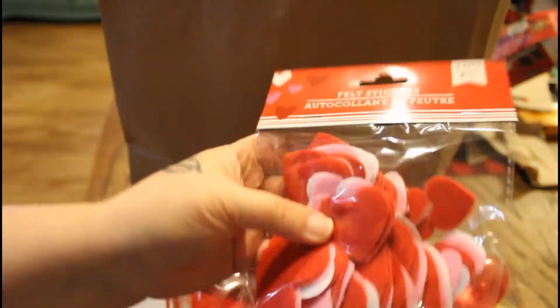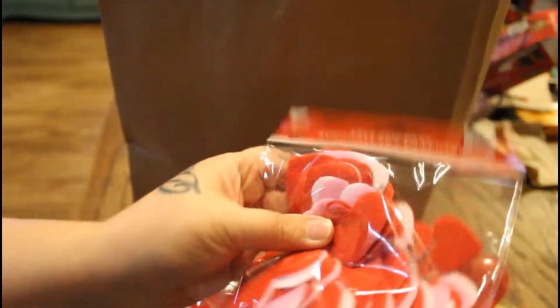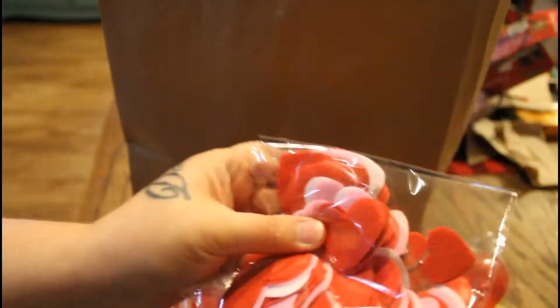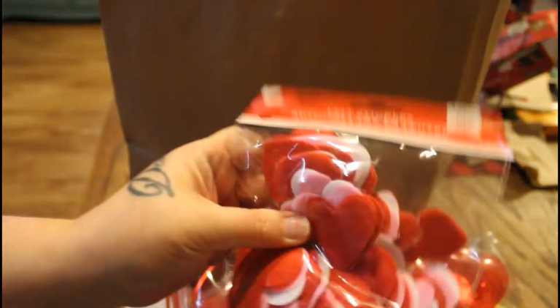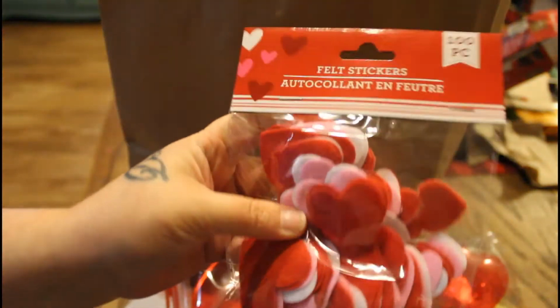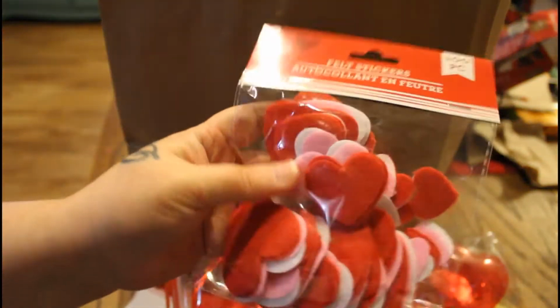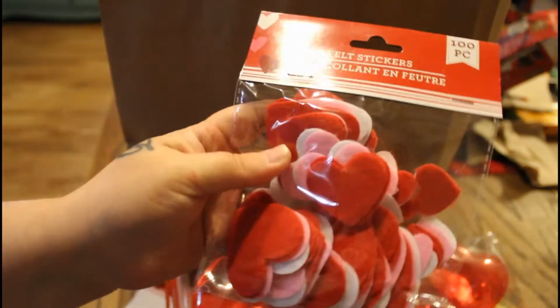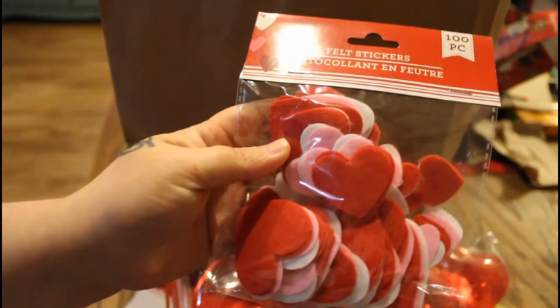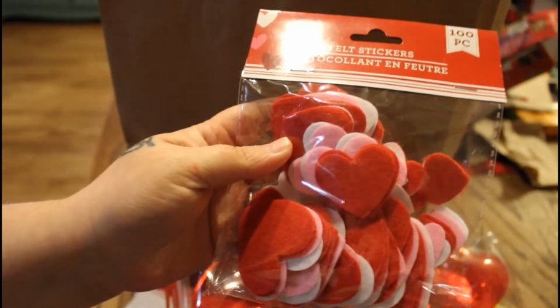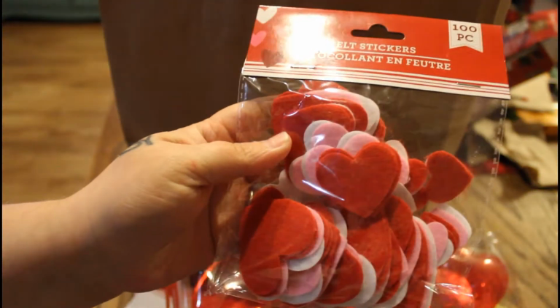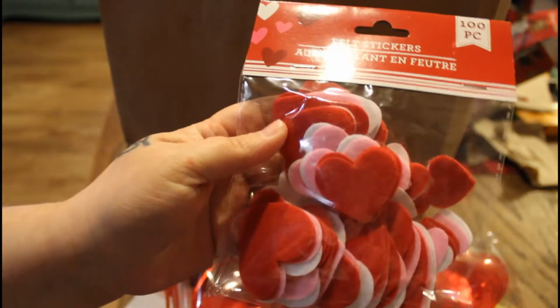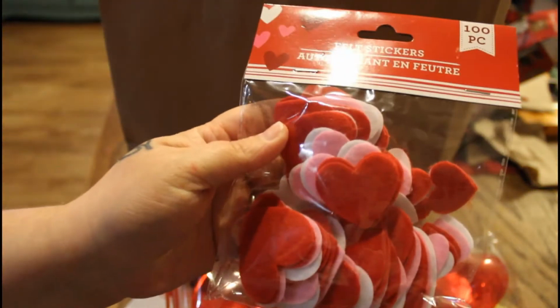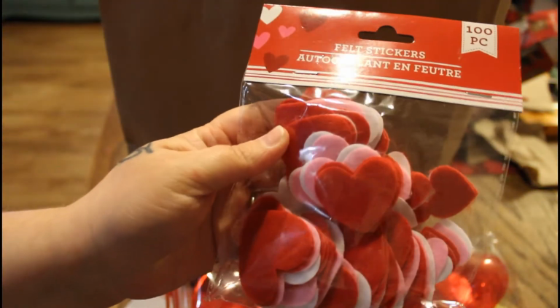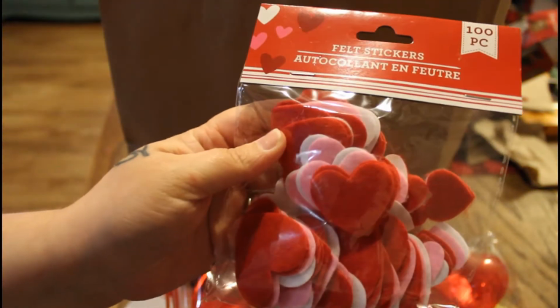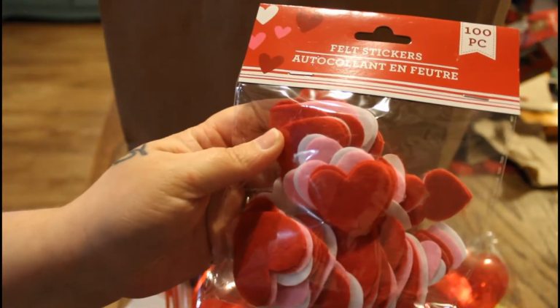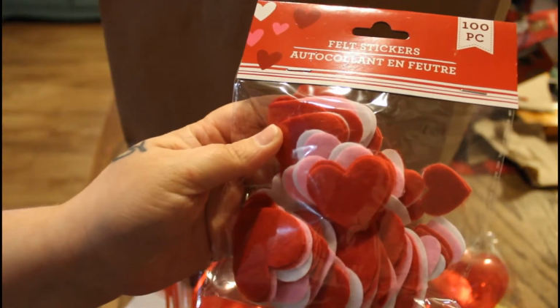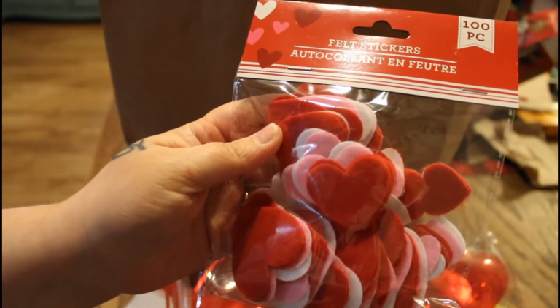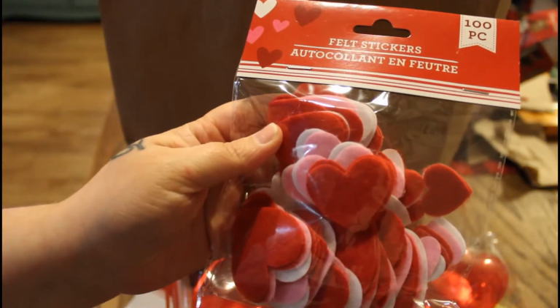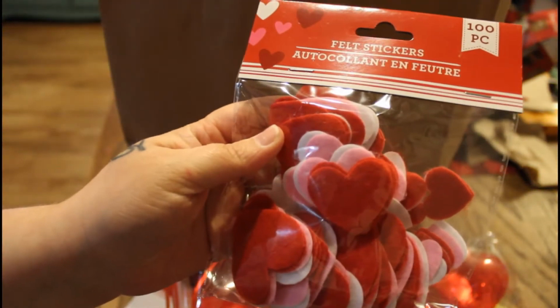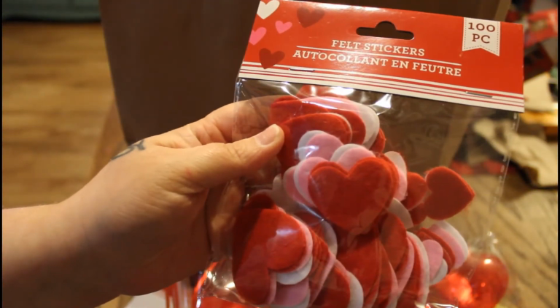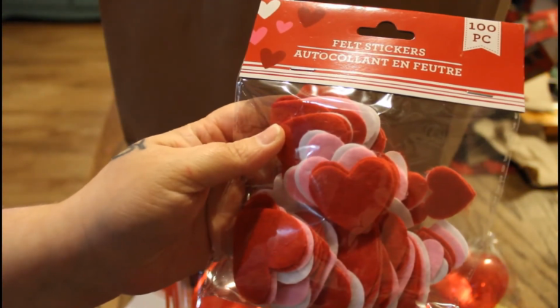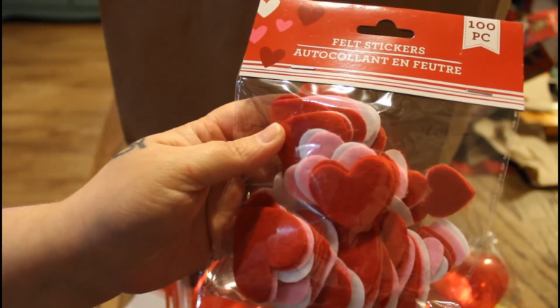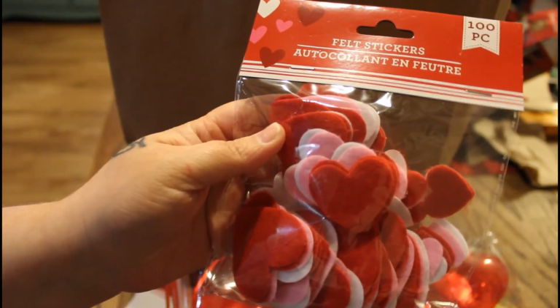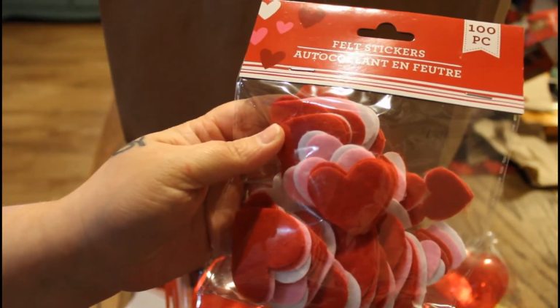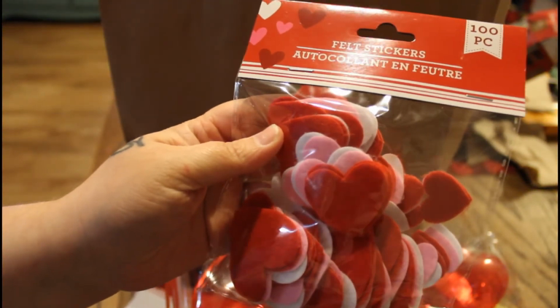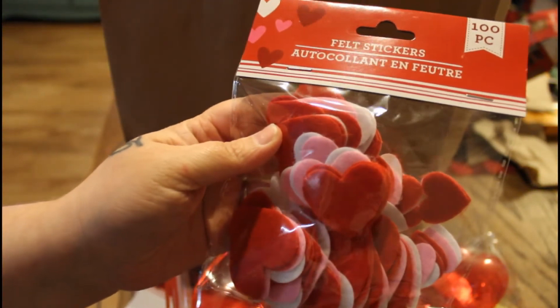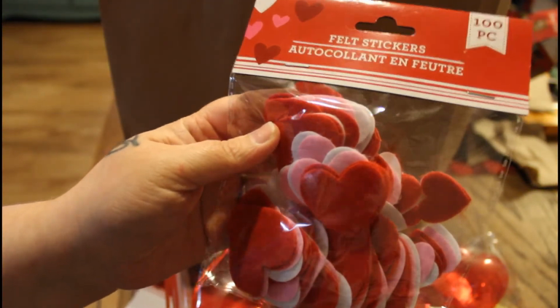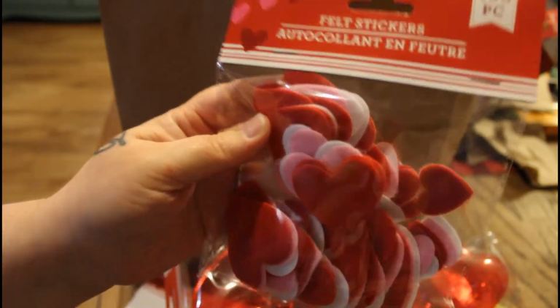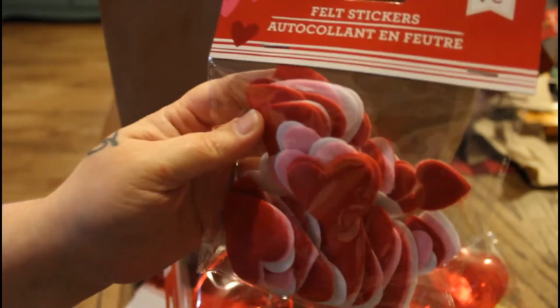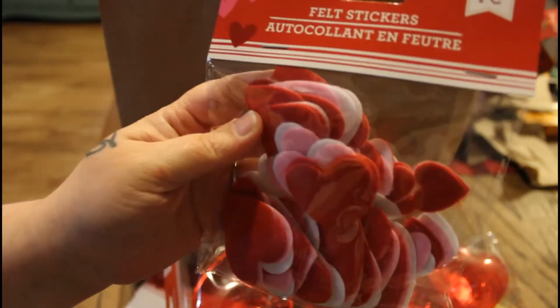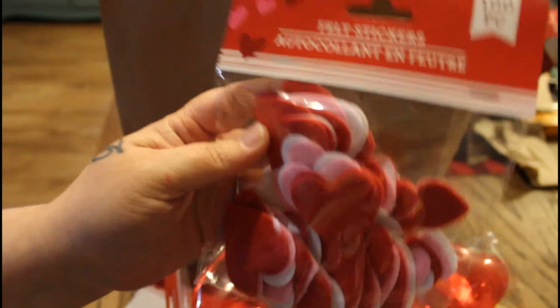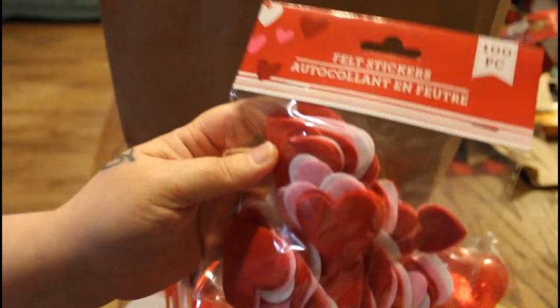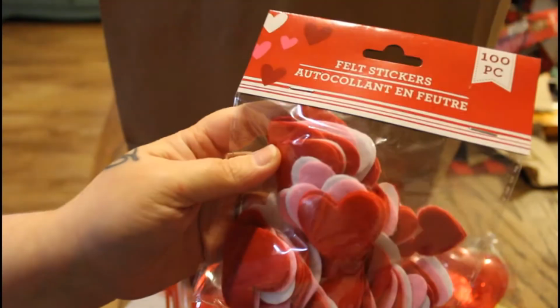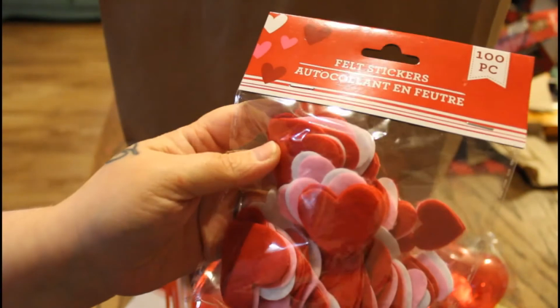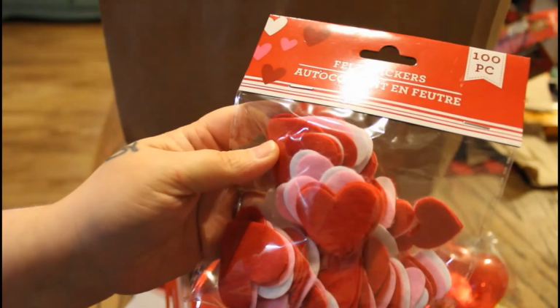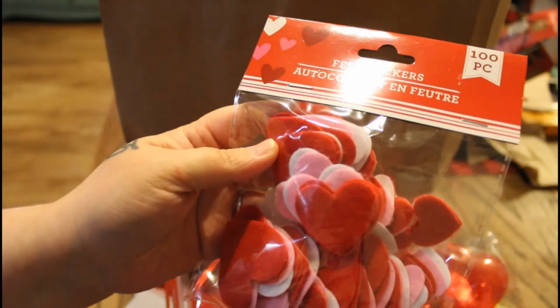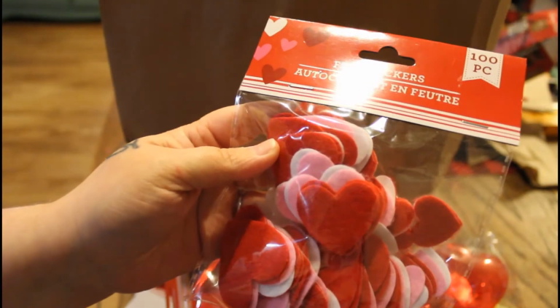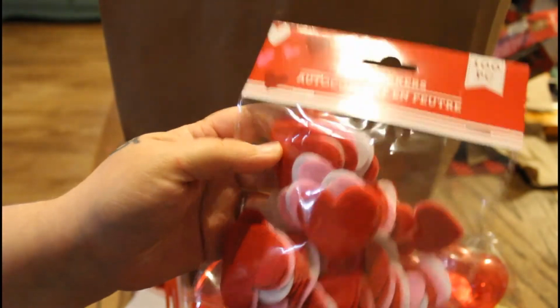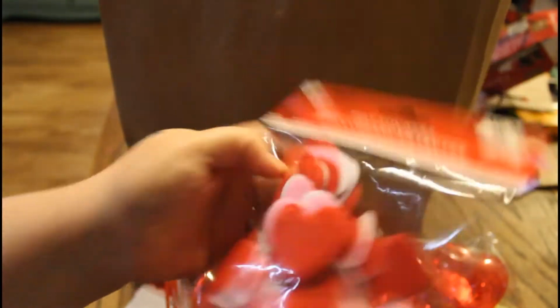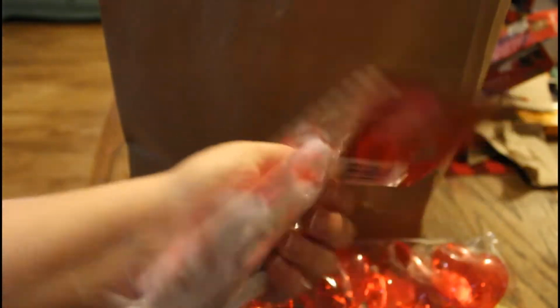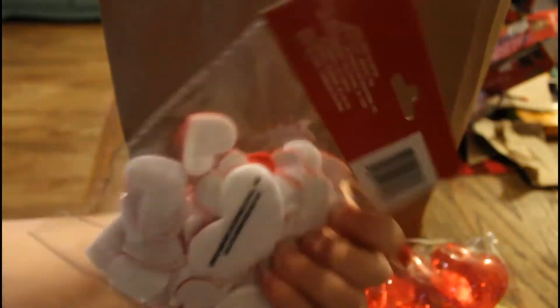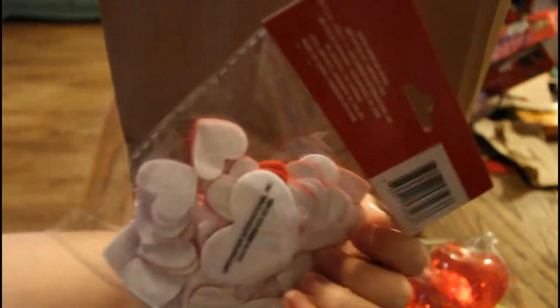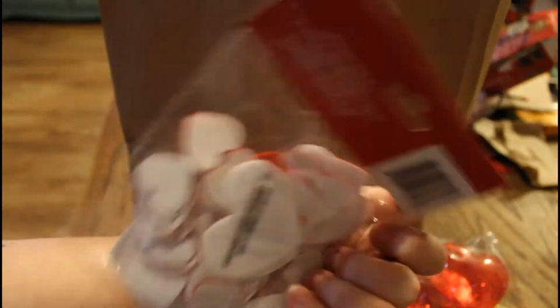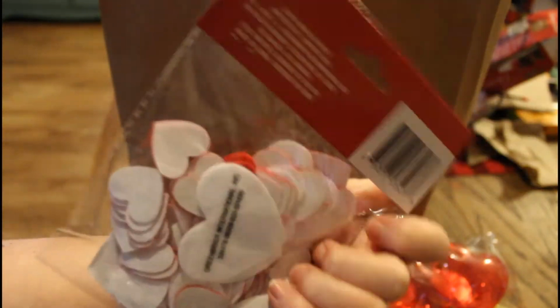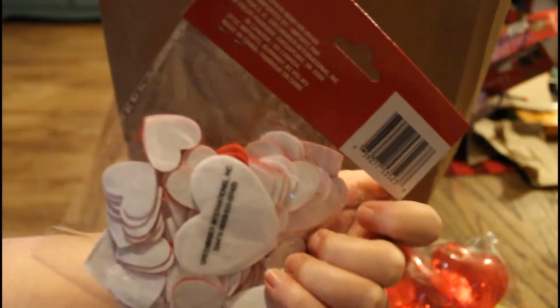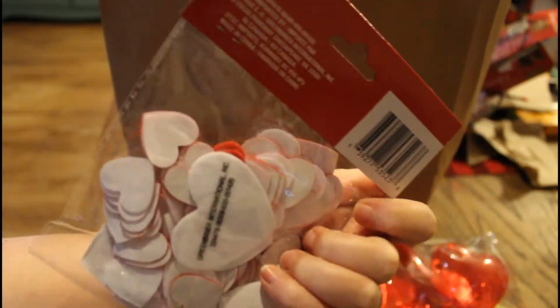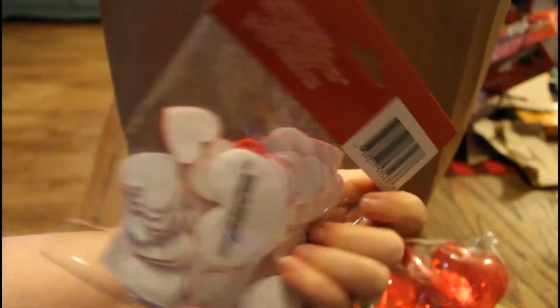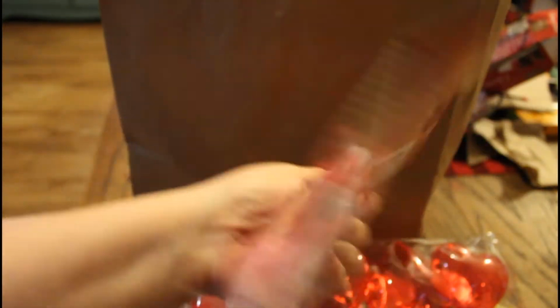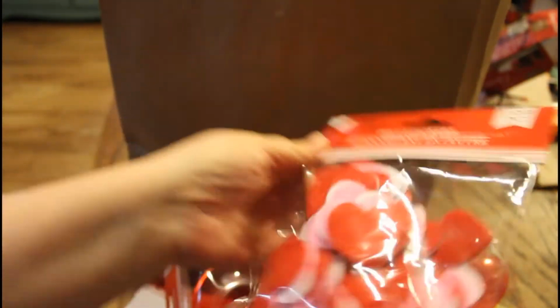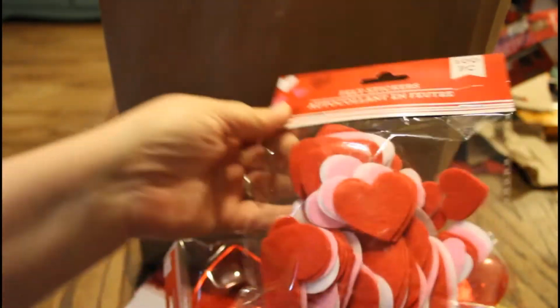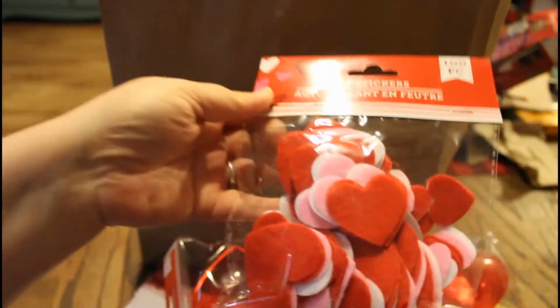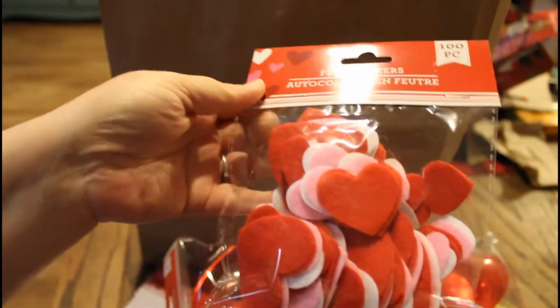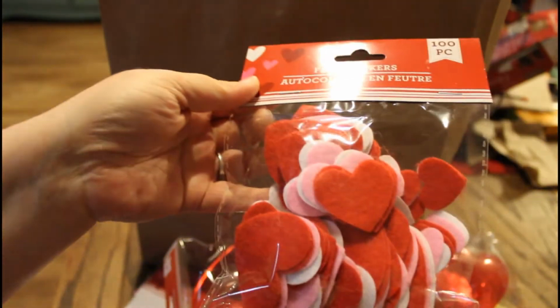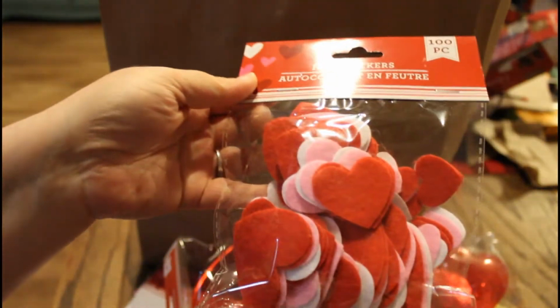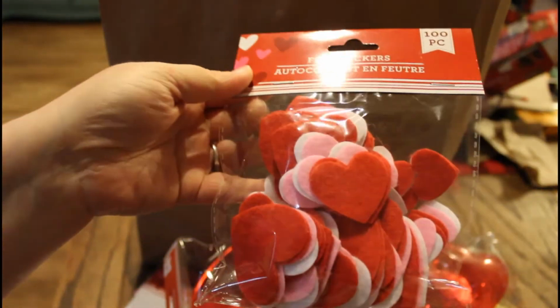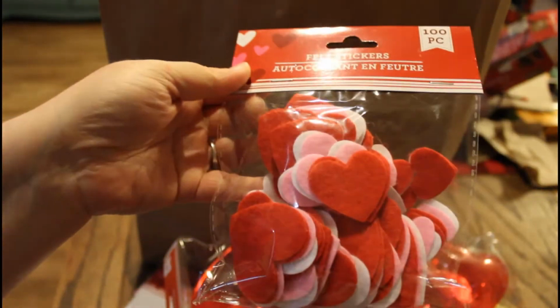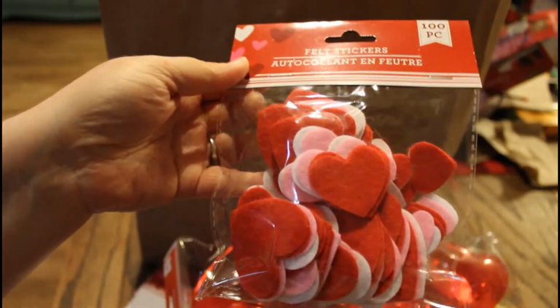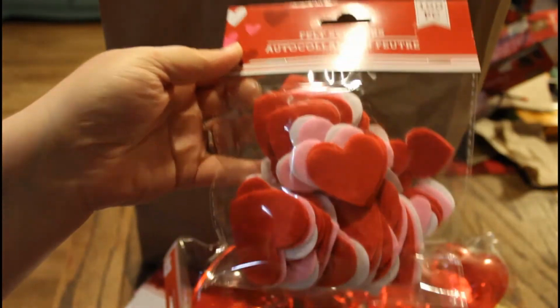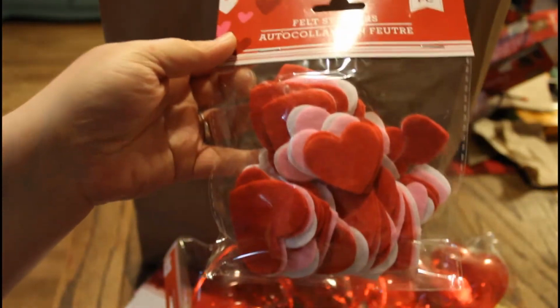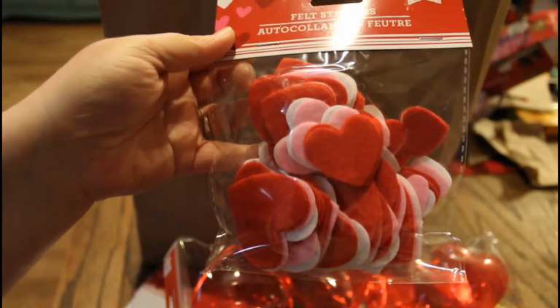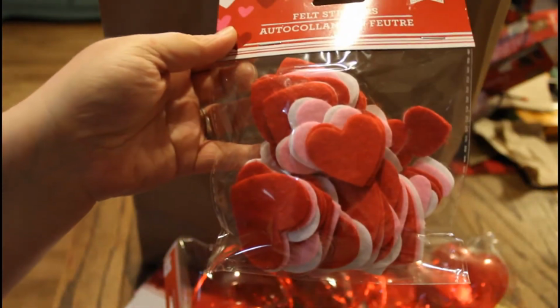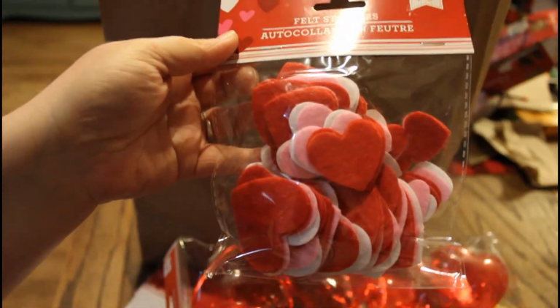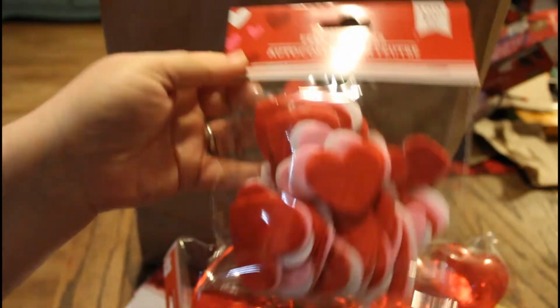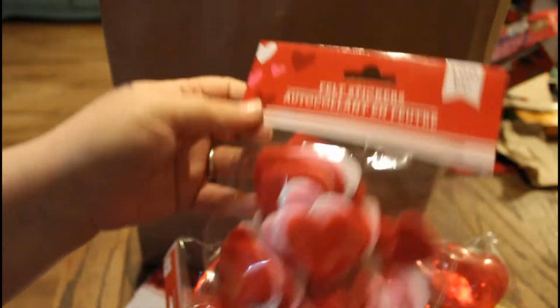Looks like he also got the felt table scatter. Oh, they're felt stickers! Nice — gonna do some crafting with these.